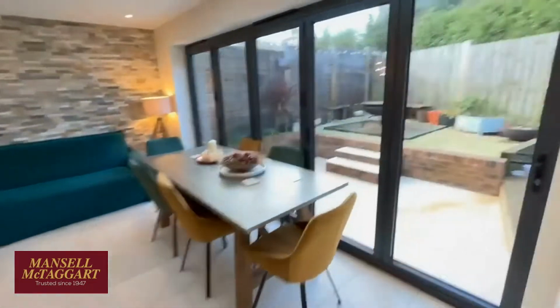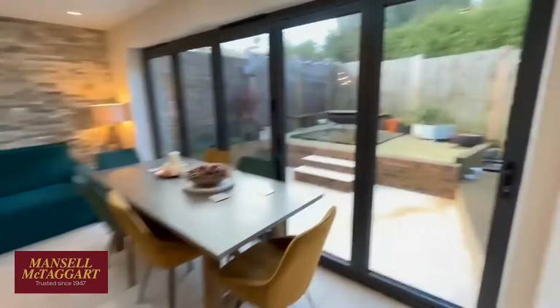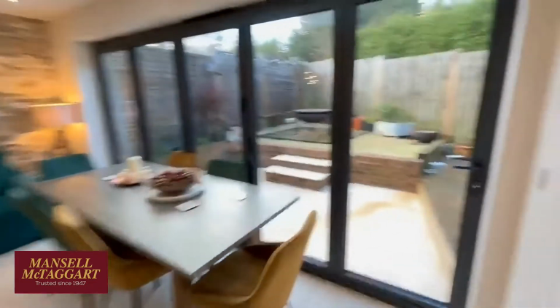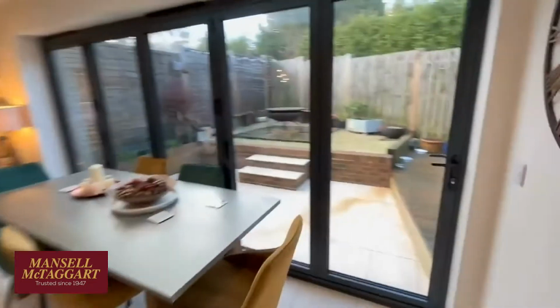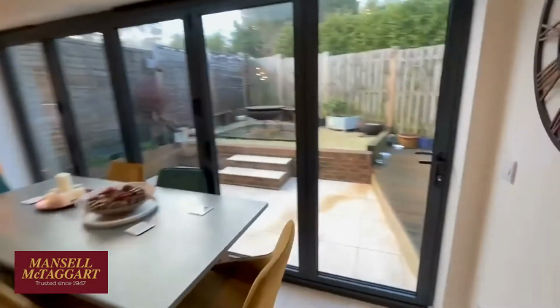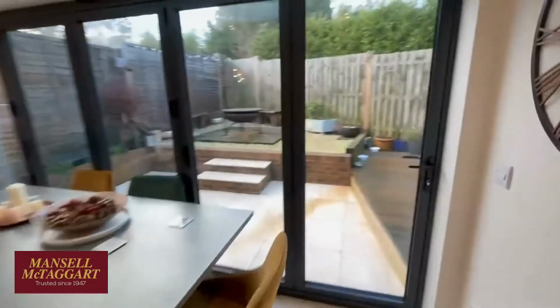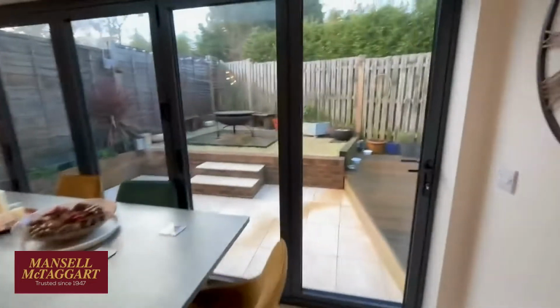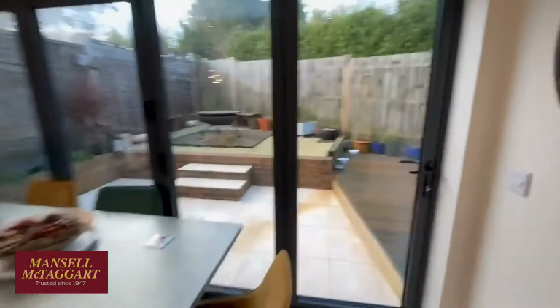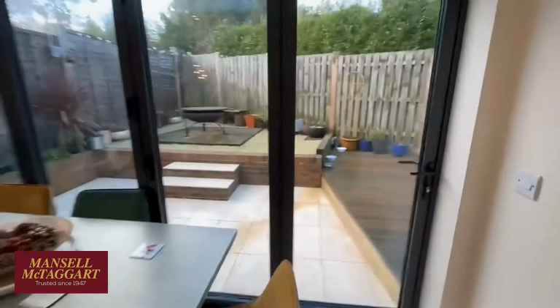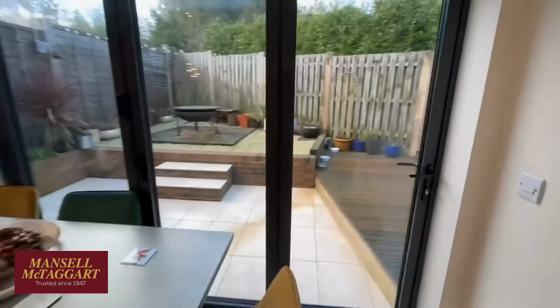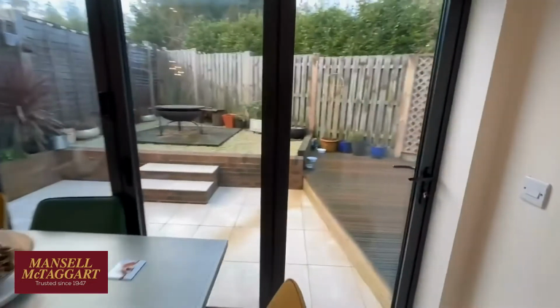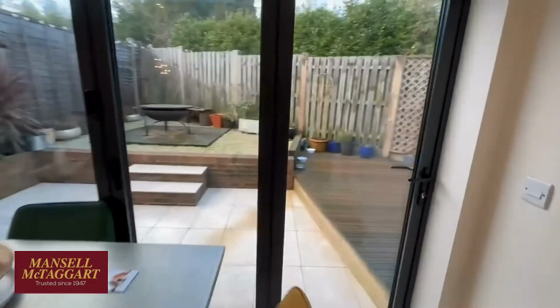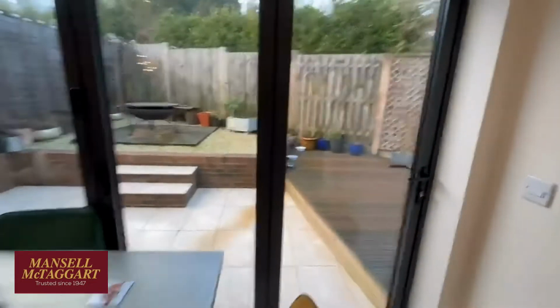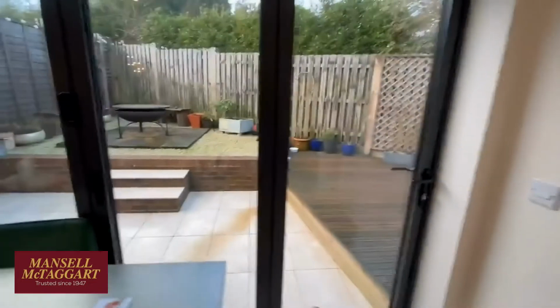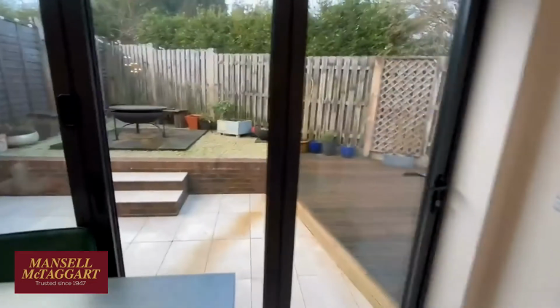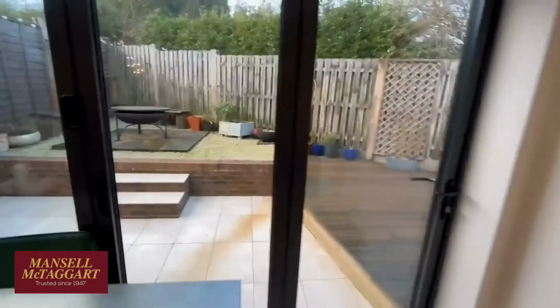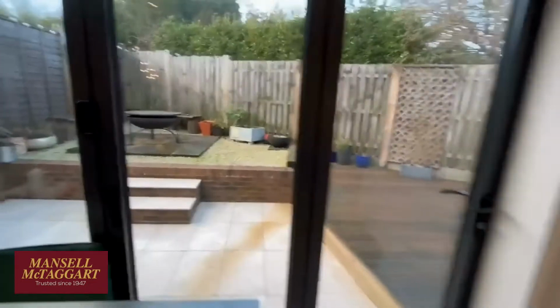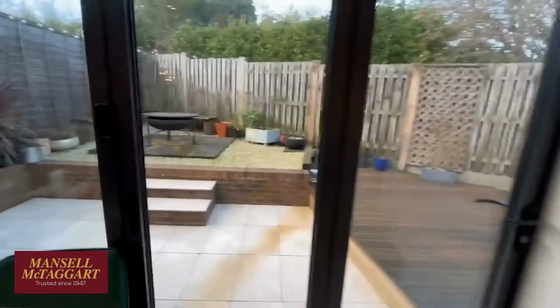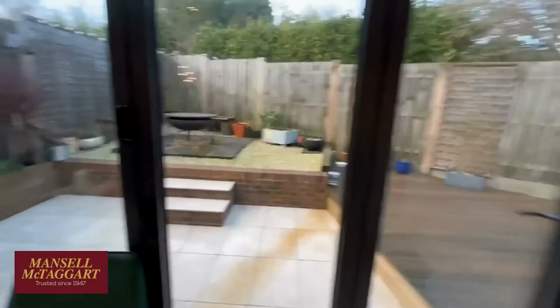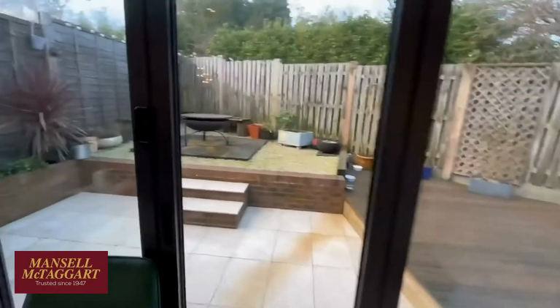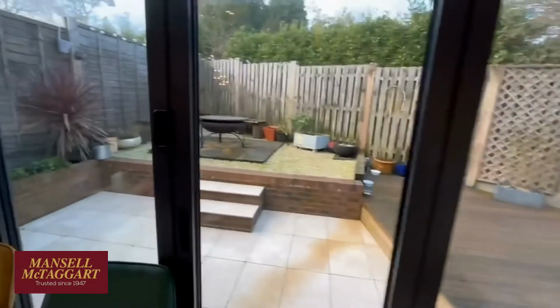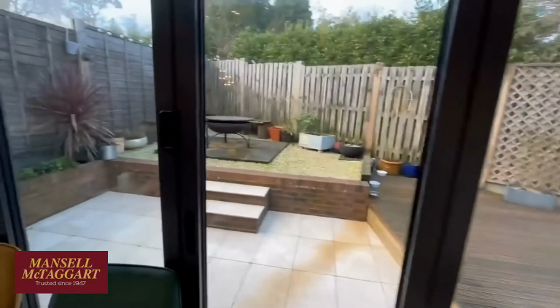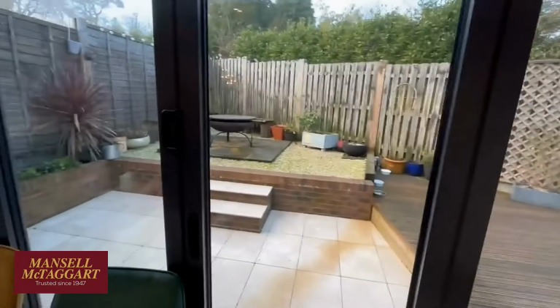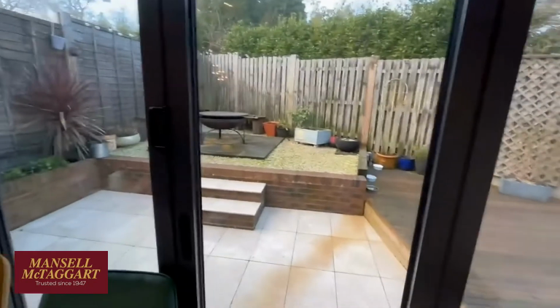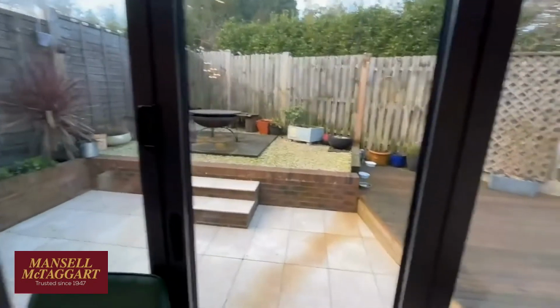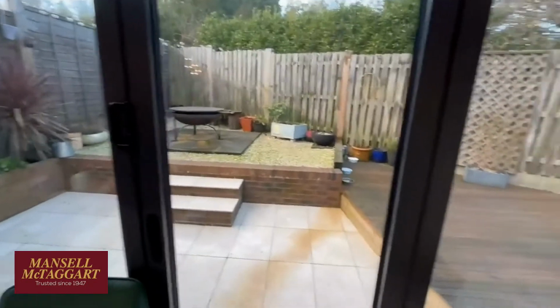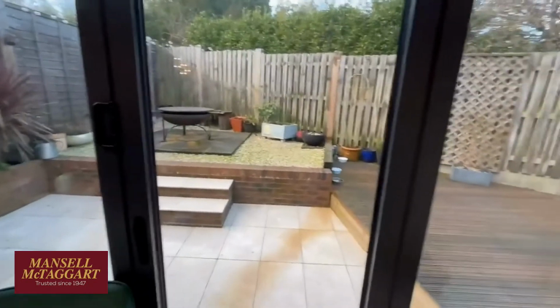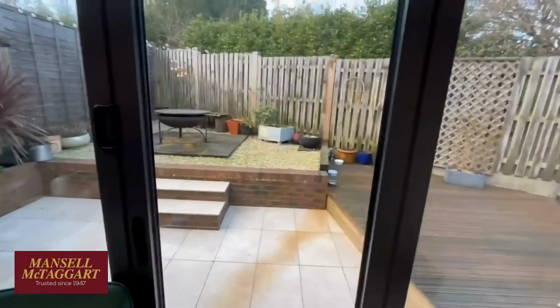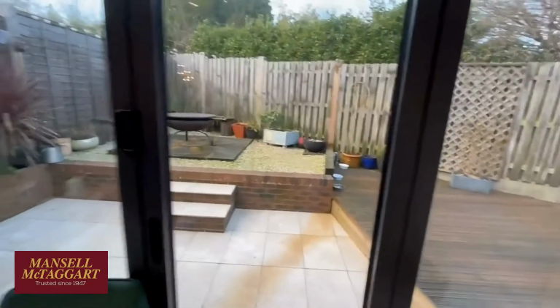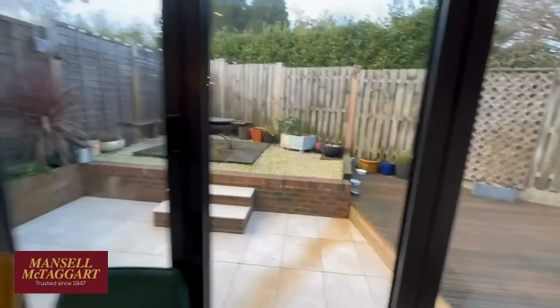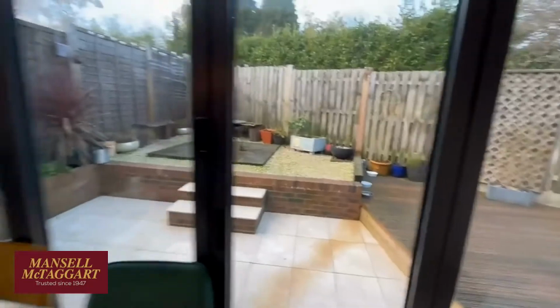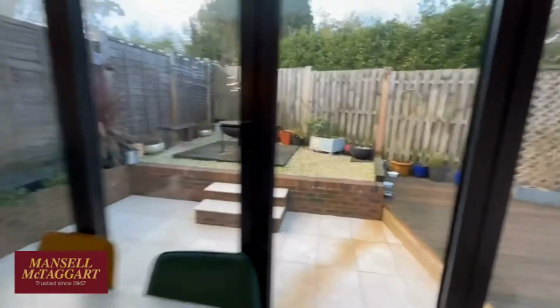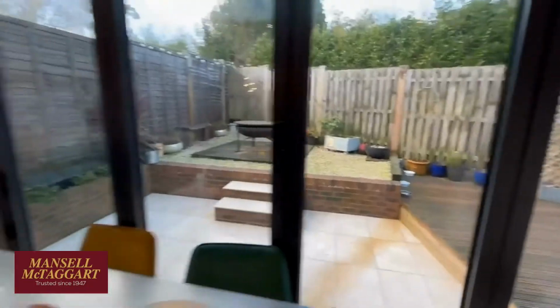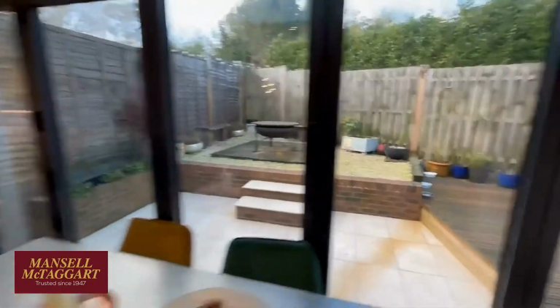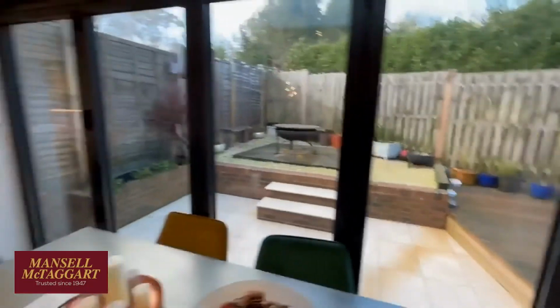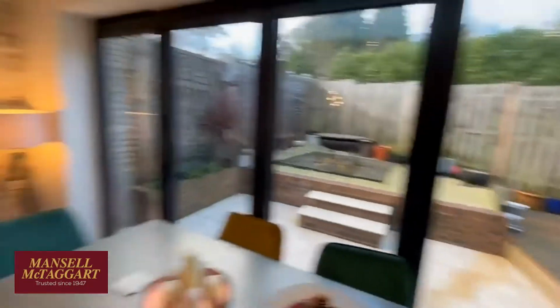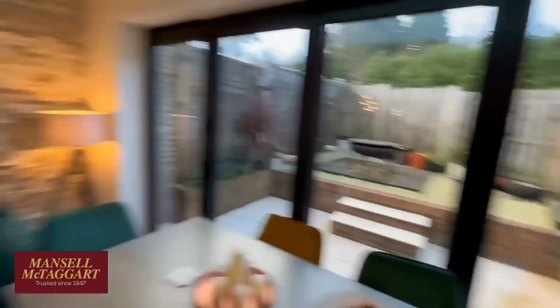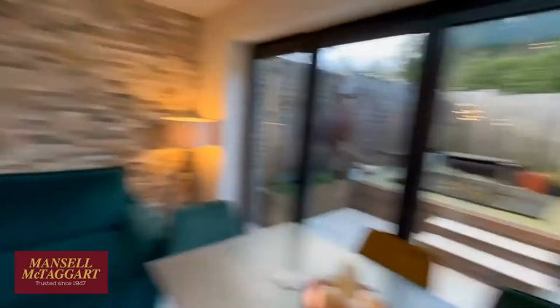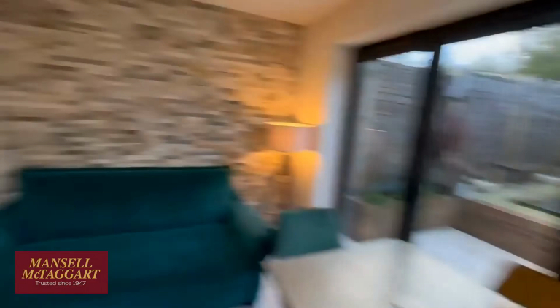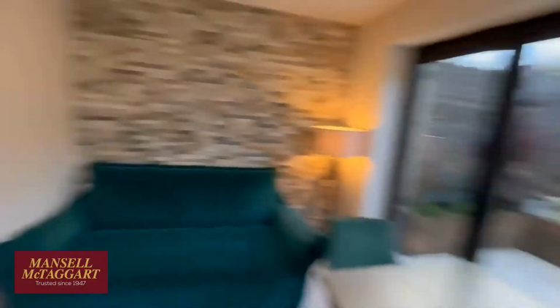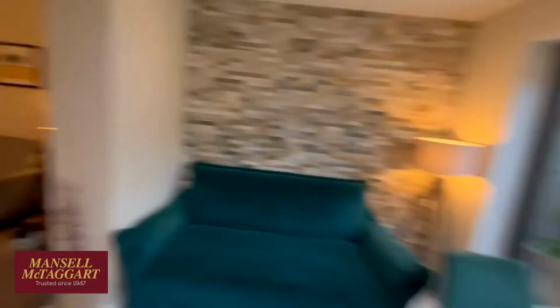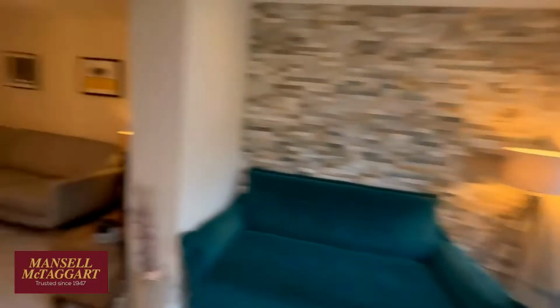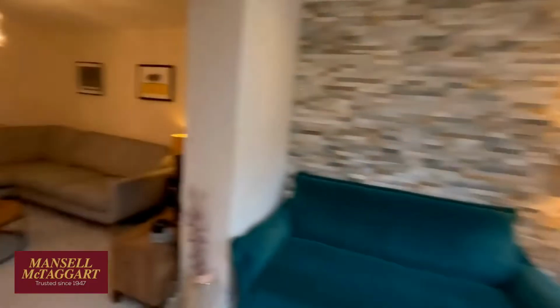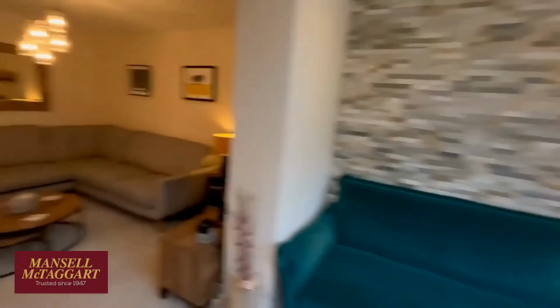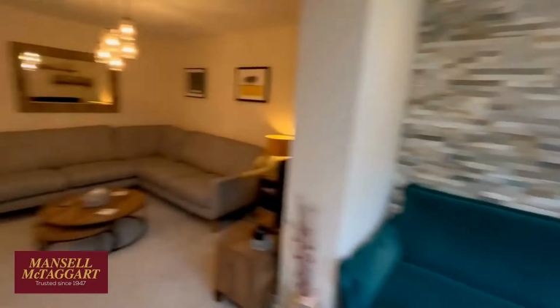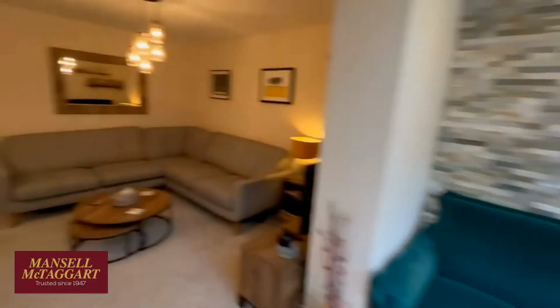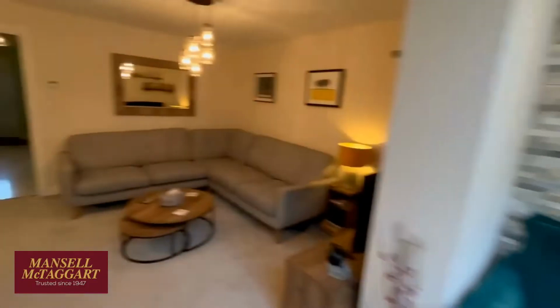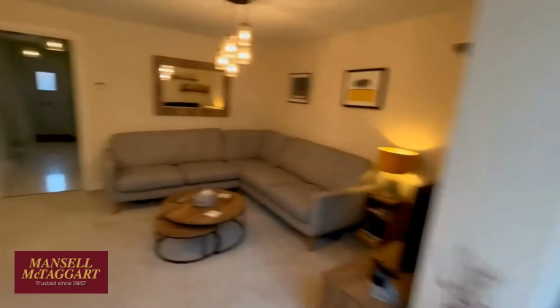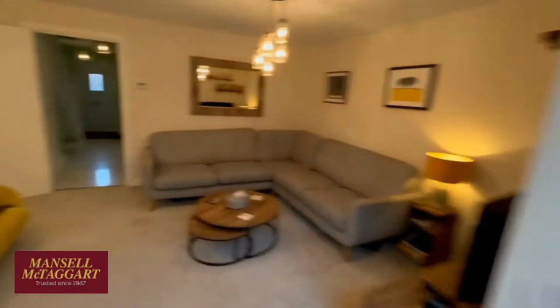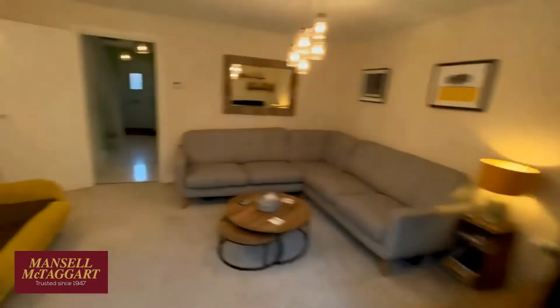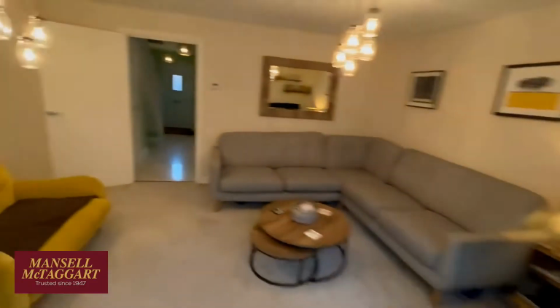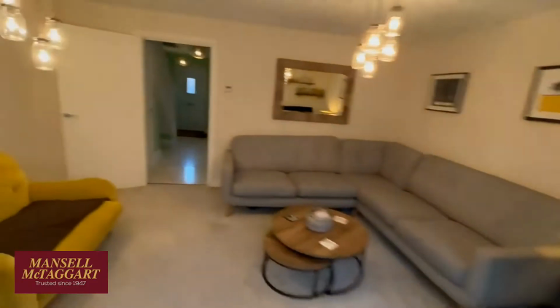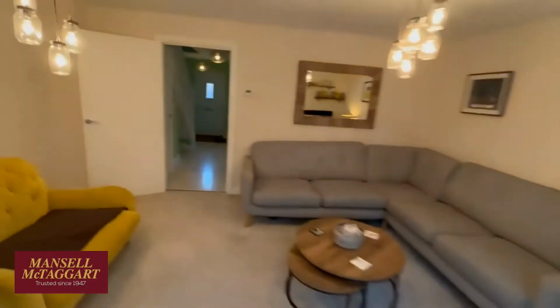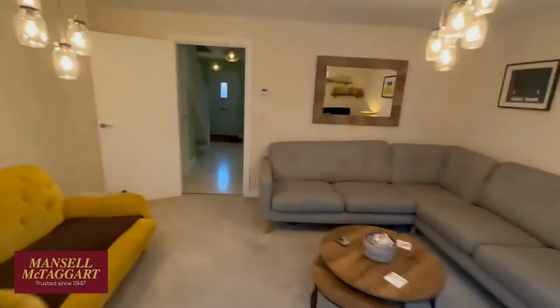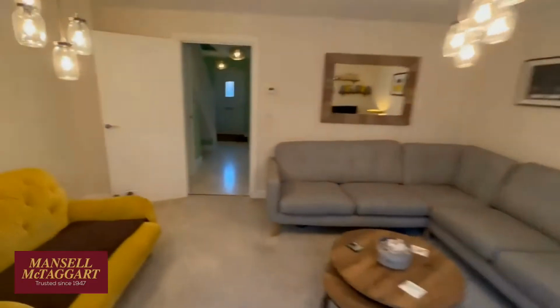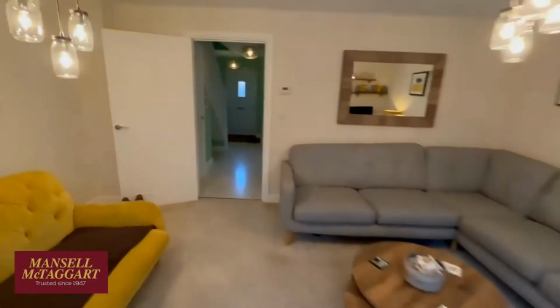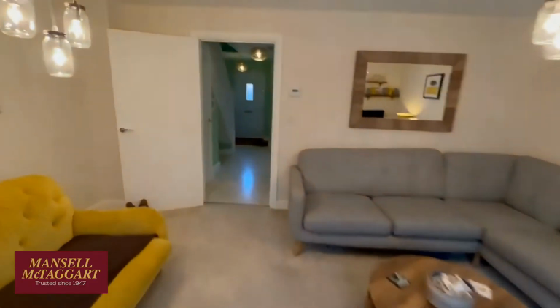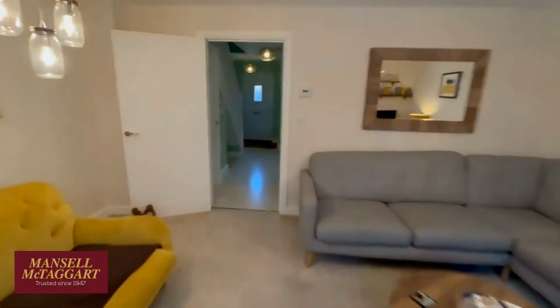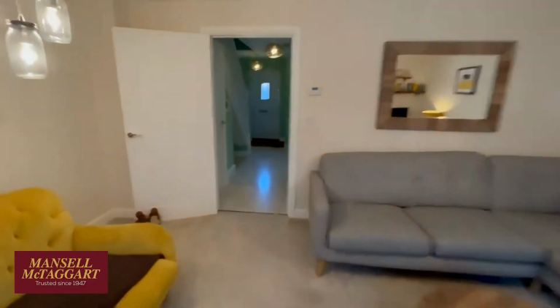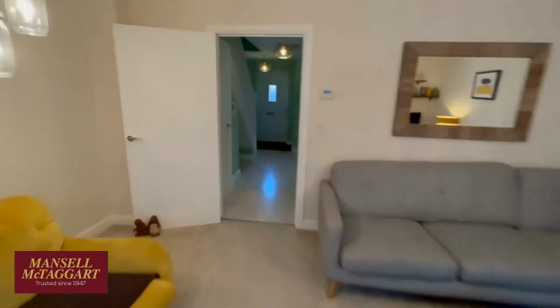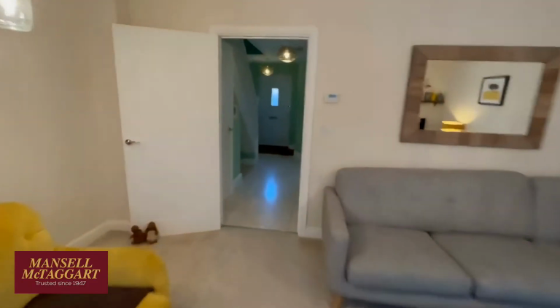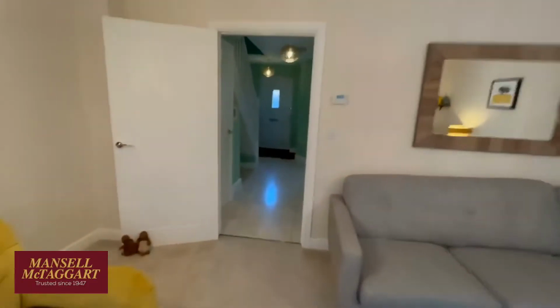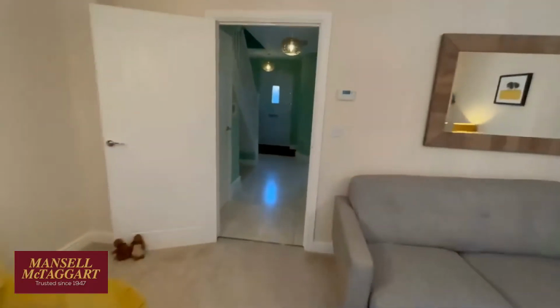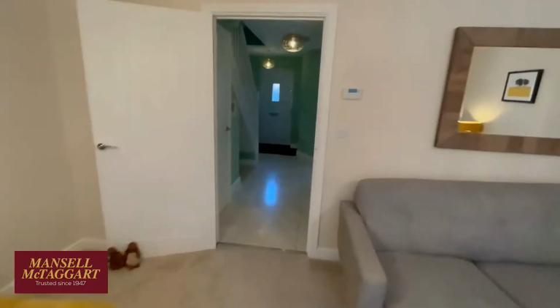I'll take you out in the garden in a minute. They've had that all landscaped — a real dream entertaining area. And then come upstairs.